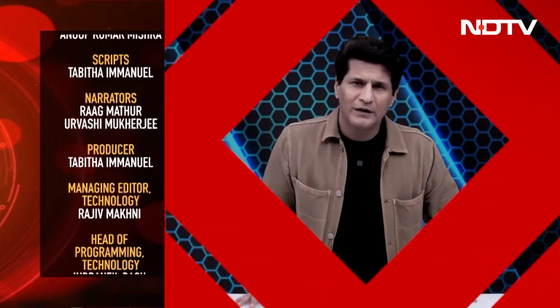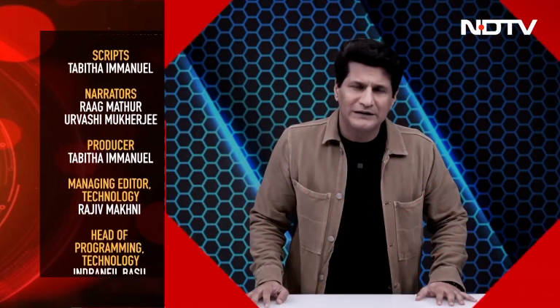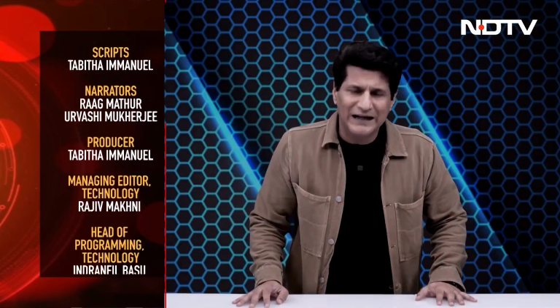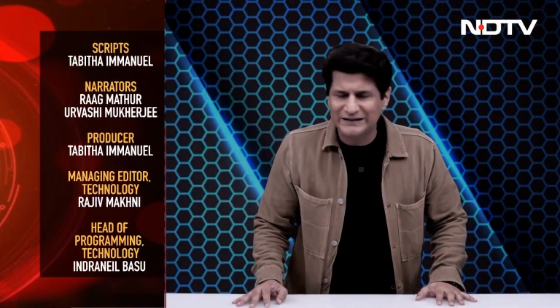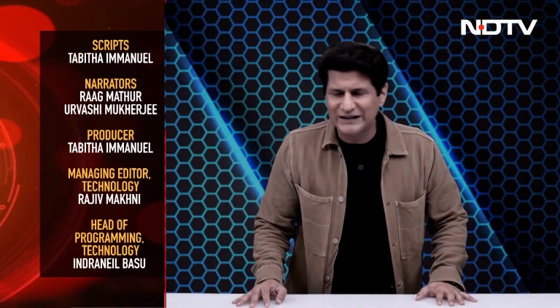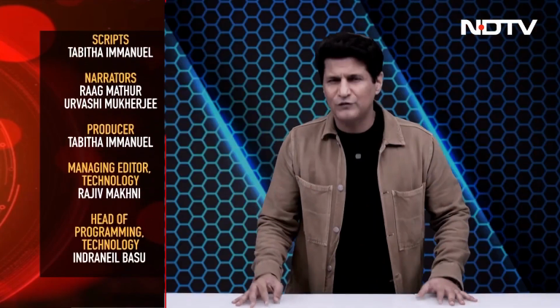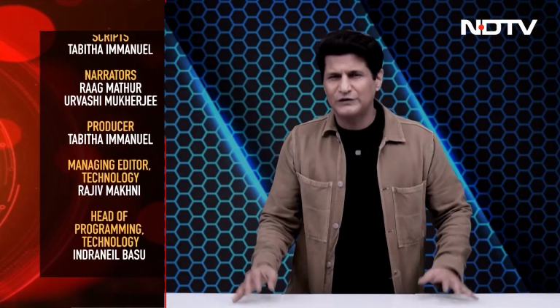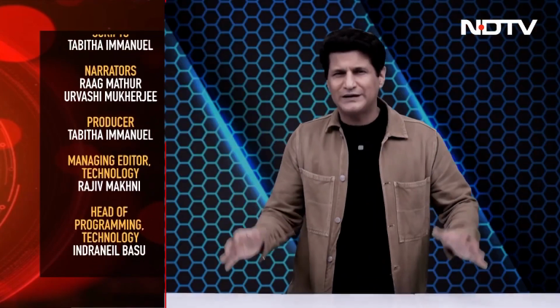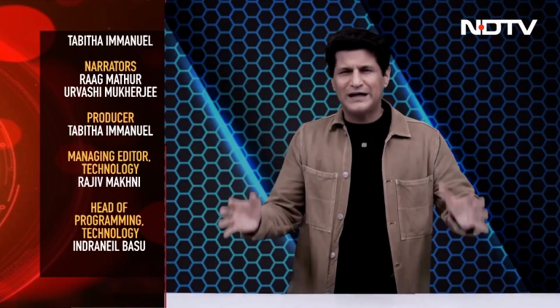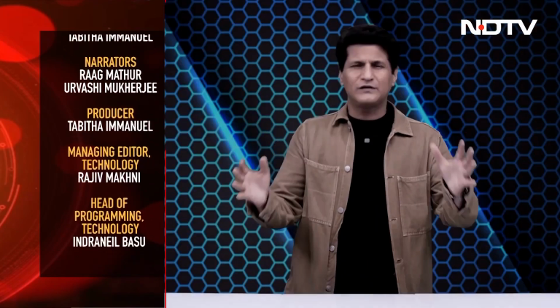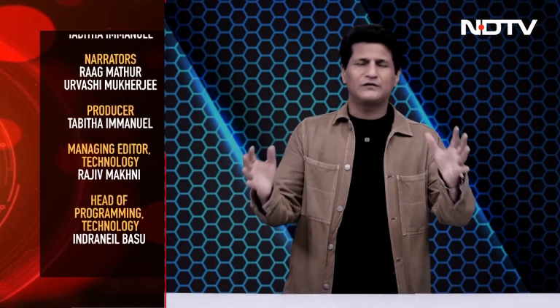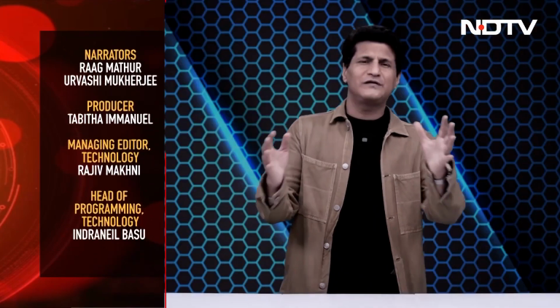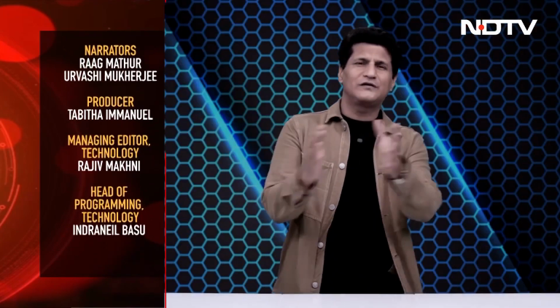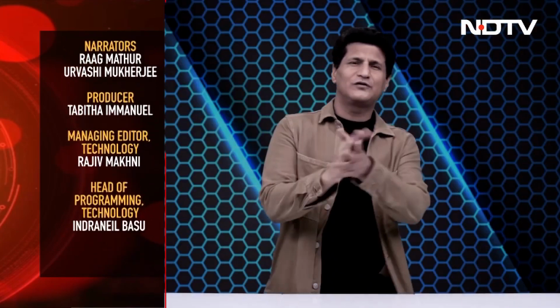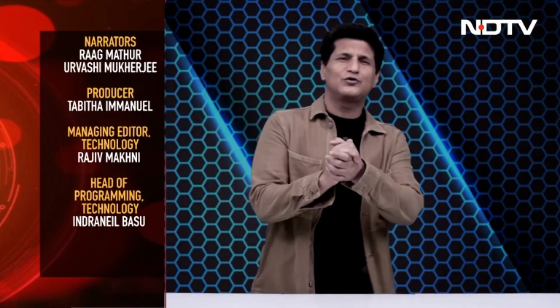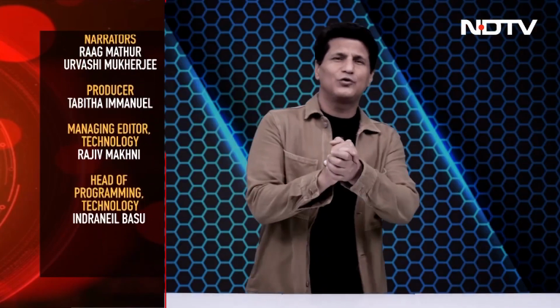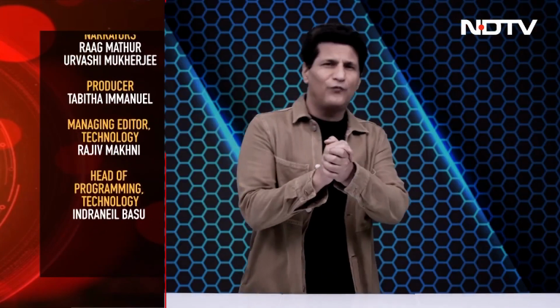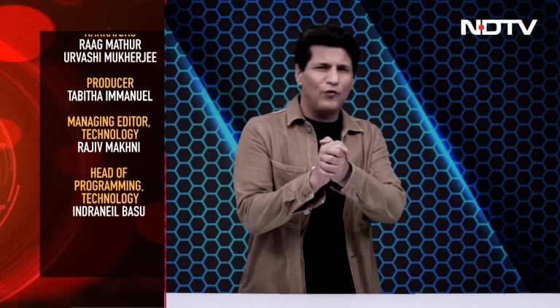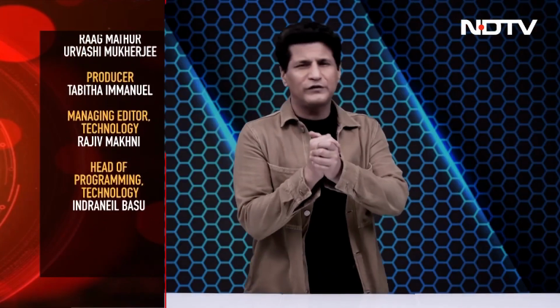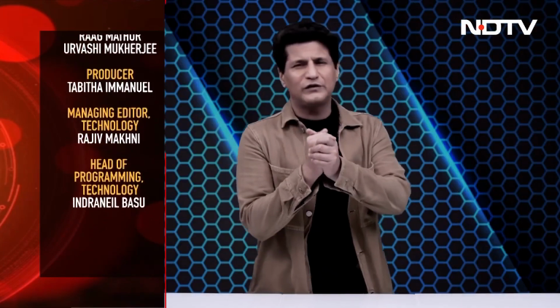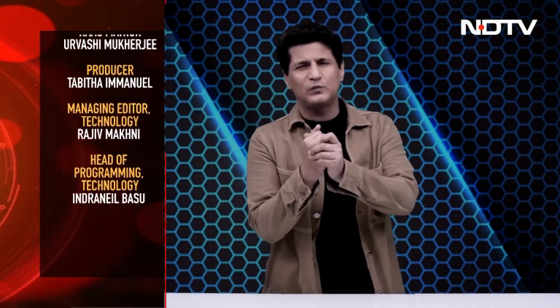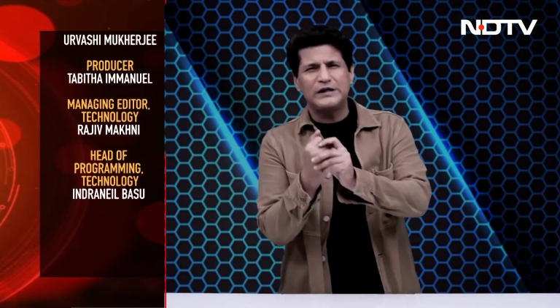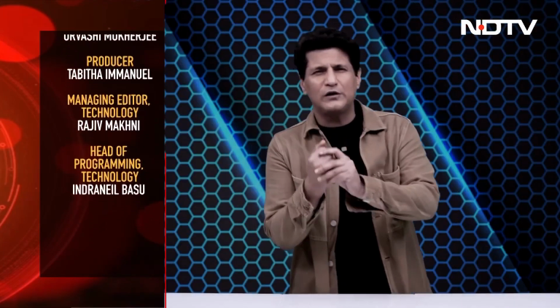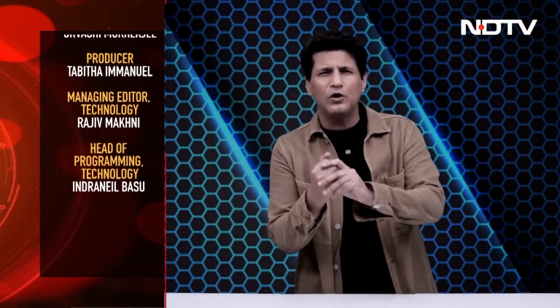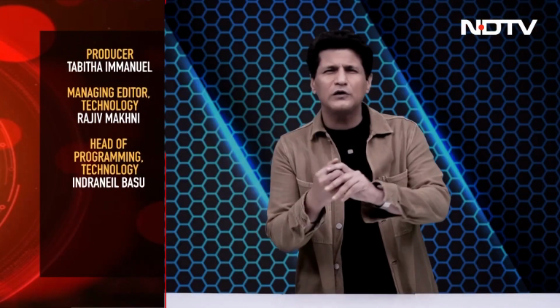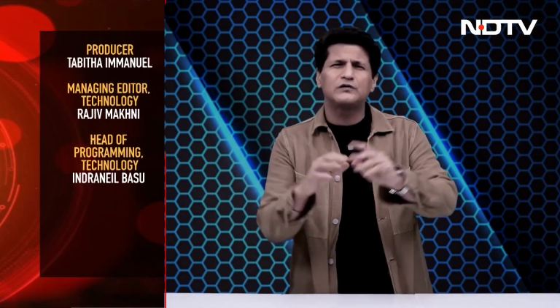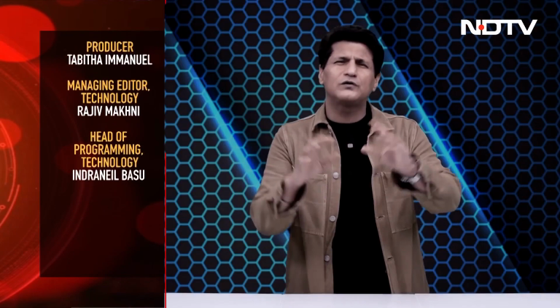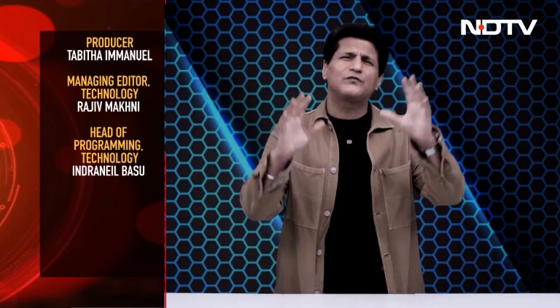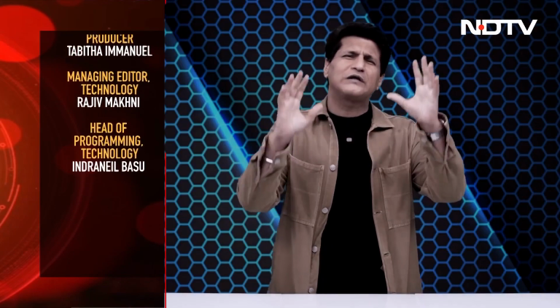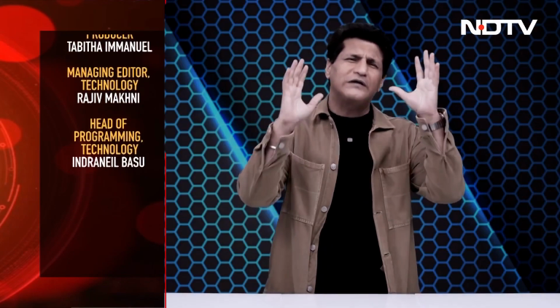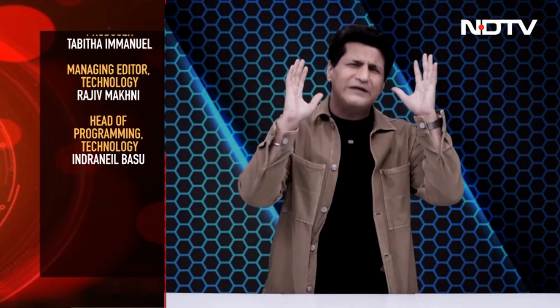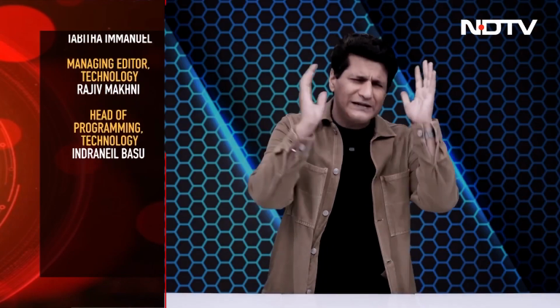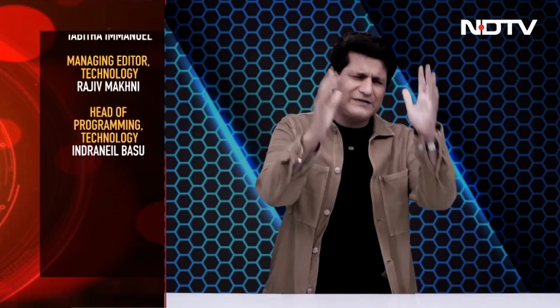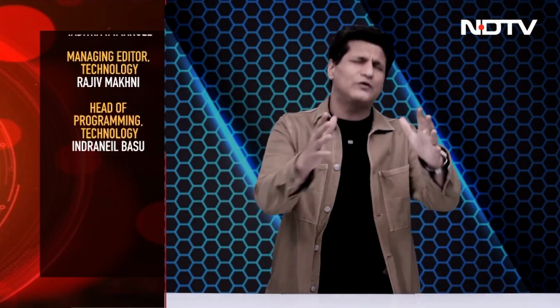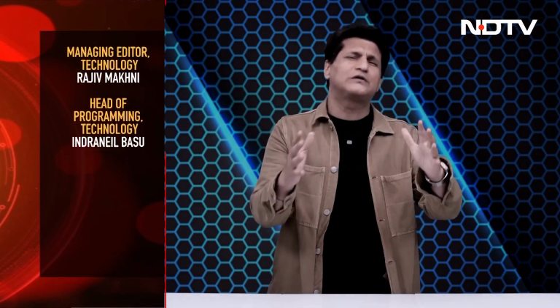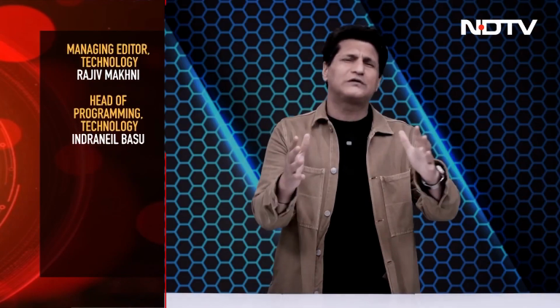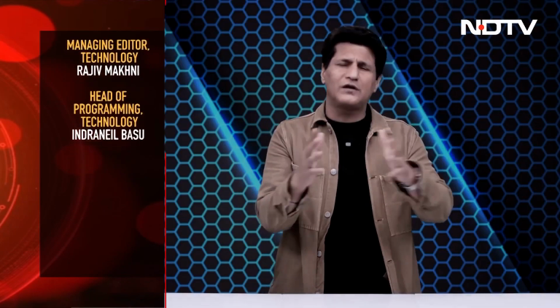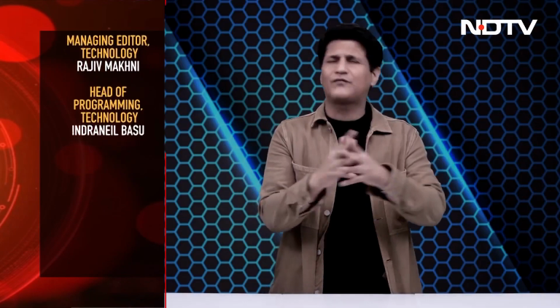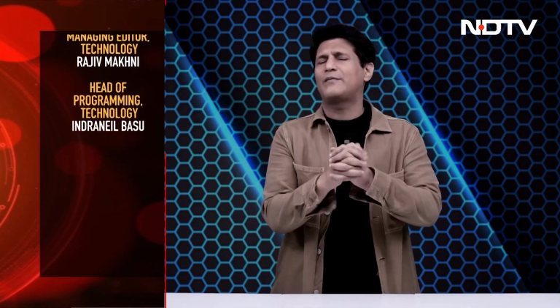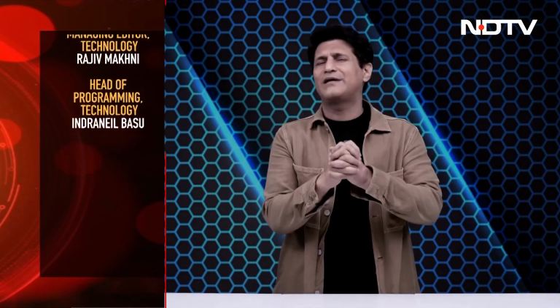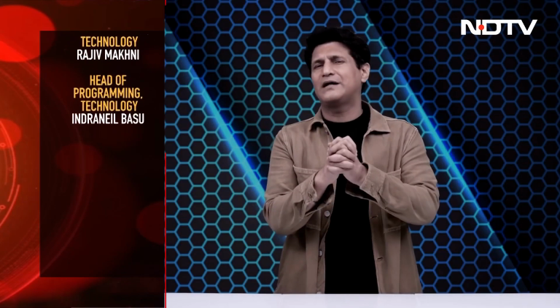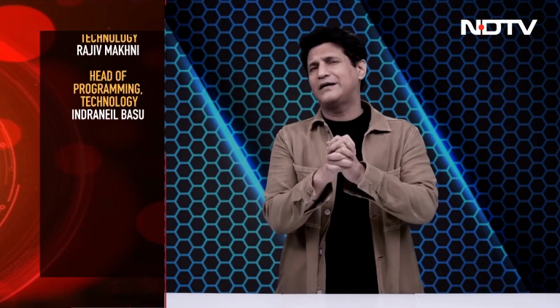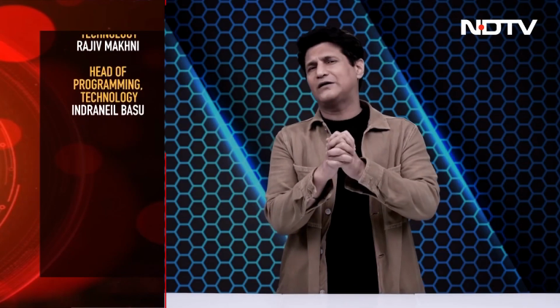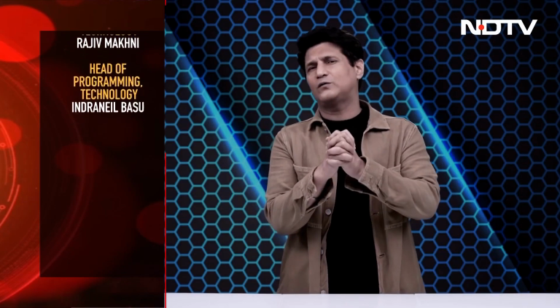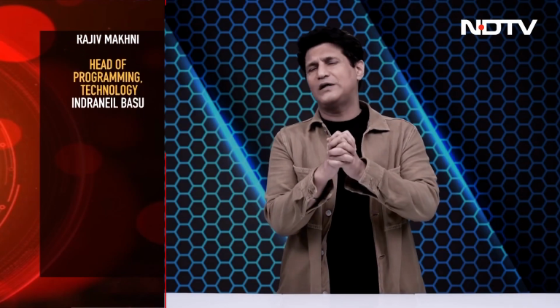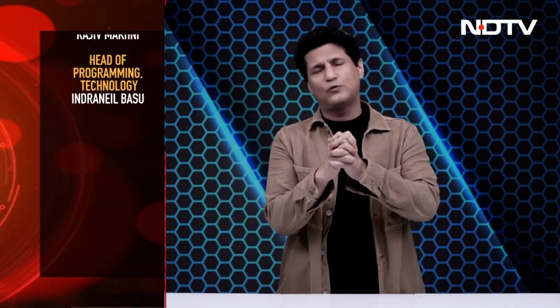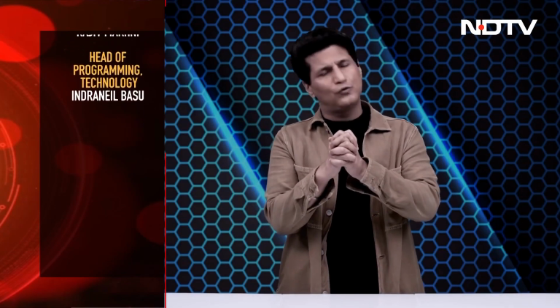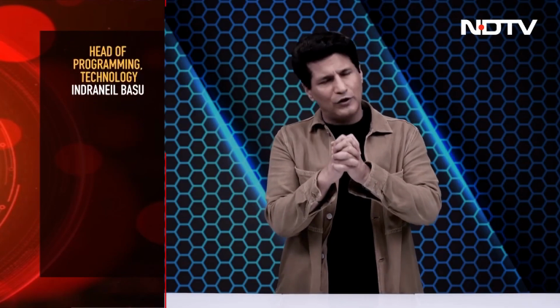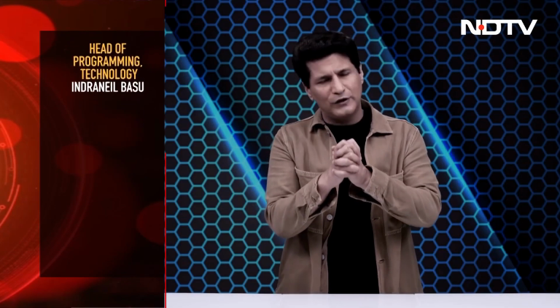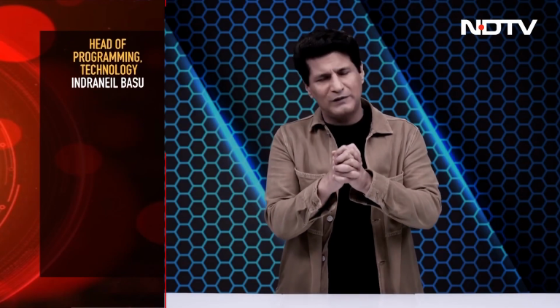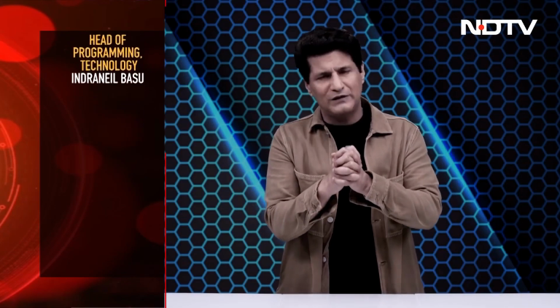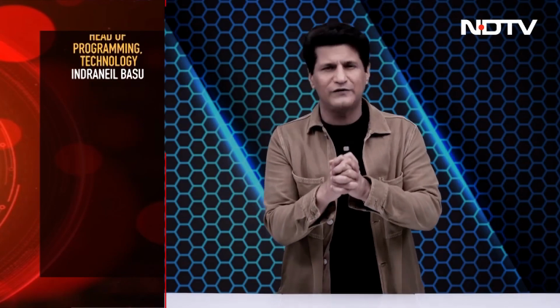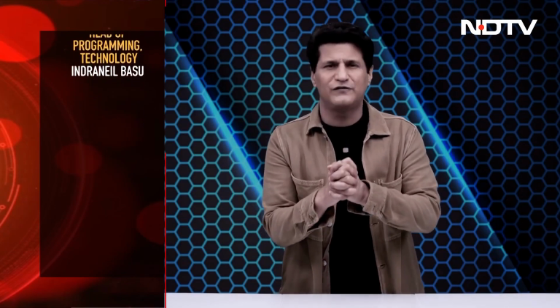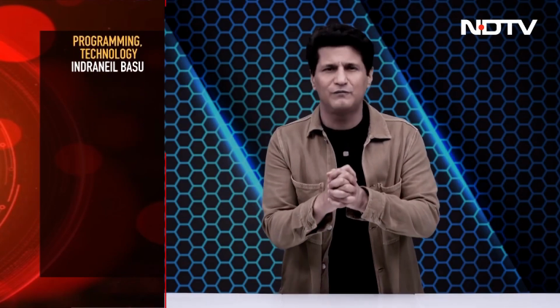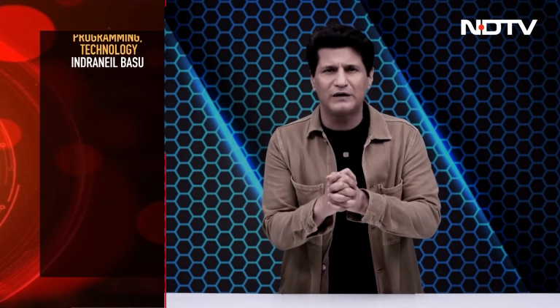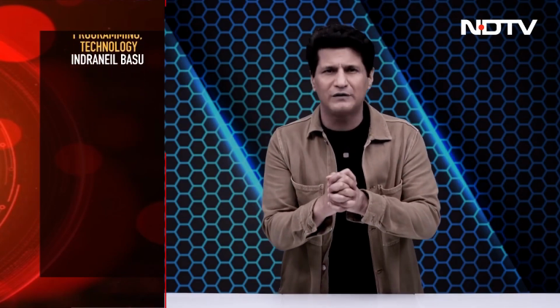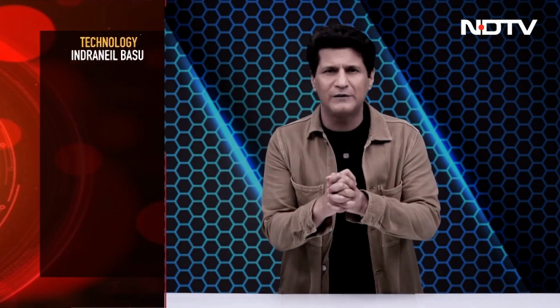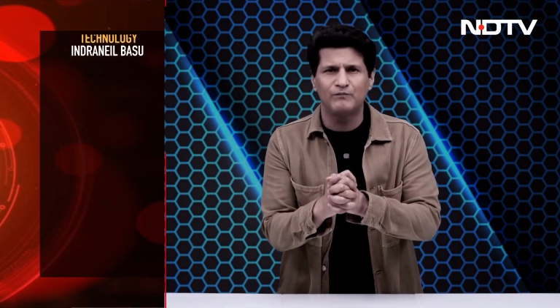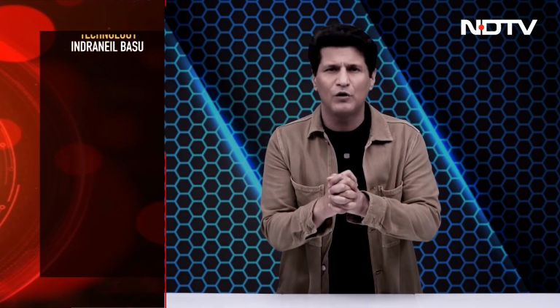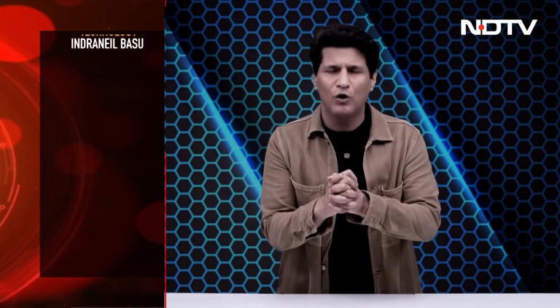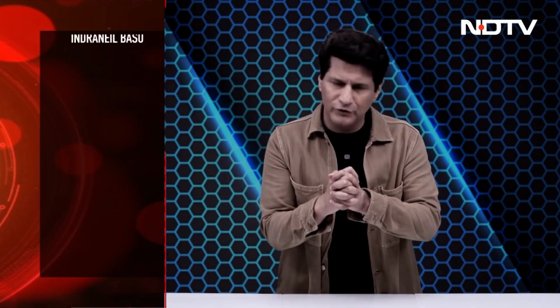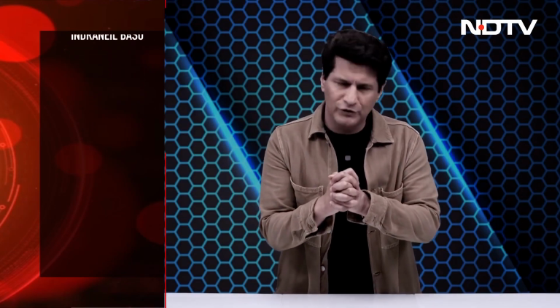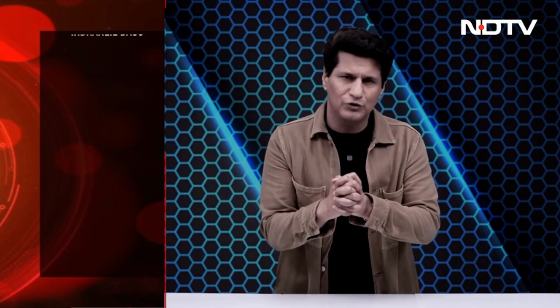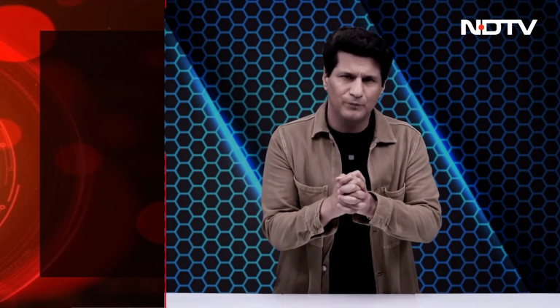That then was the Gadget 360 show for this week. Lots of crazy good stuff coming in next week. Do join me, Rajiv Makni, on the show.